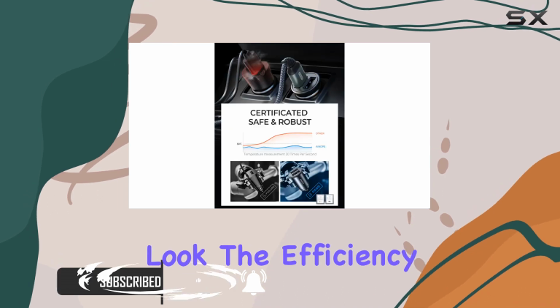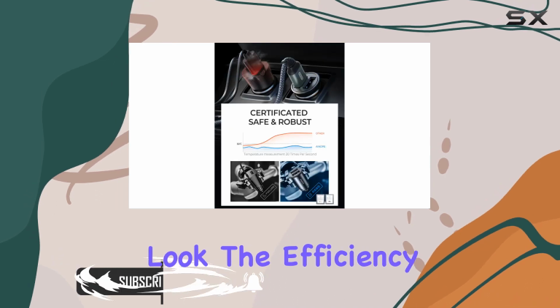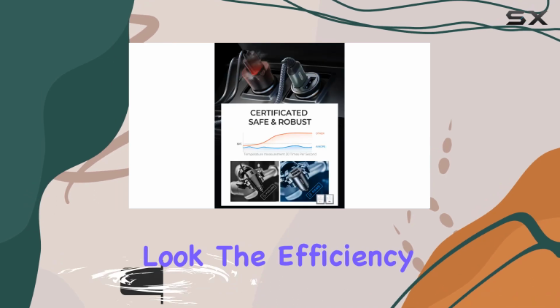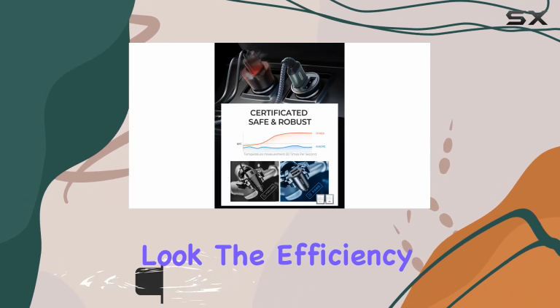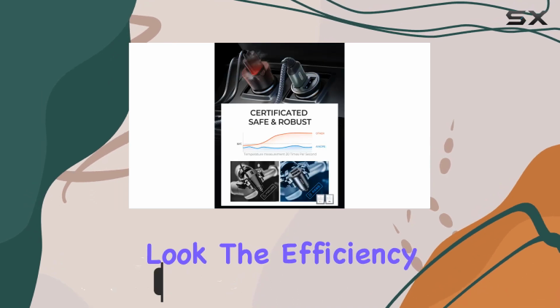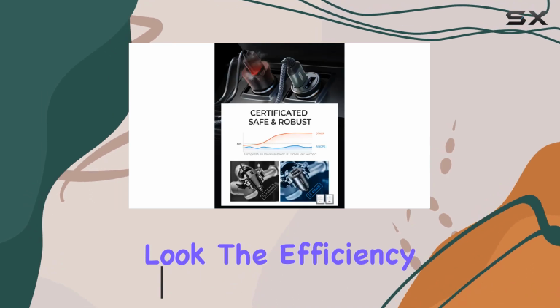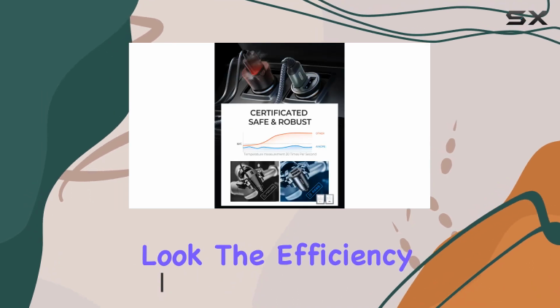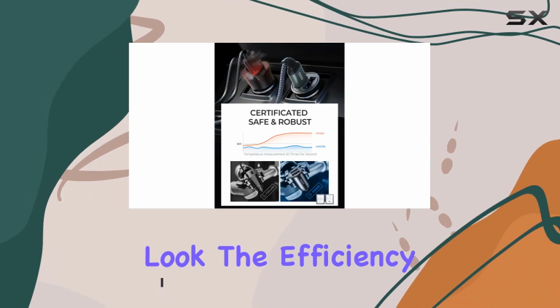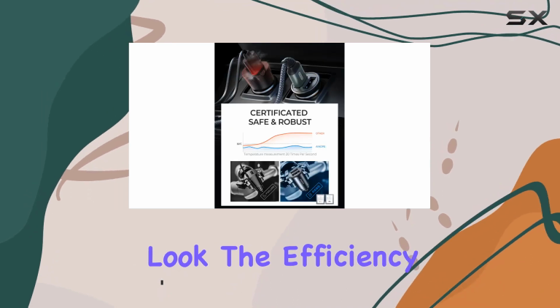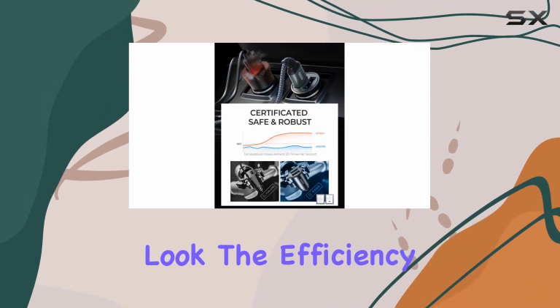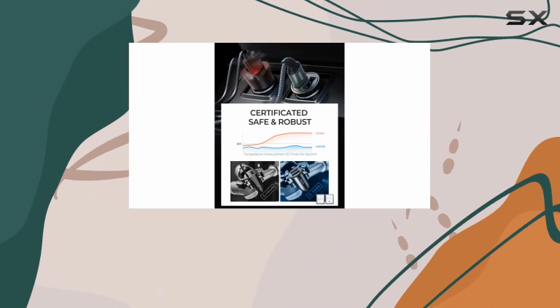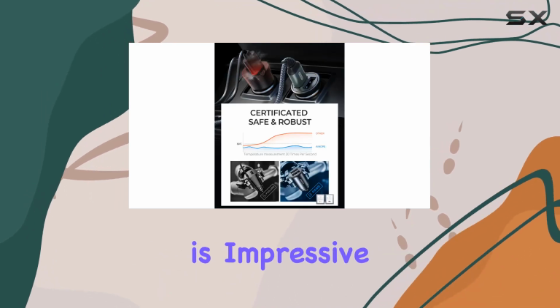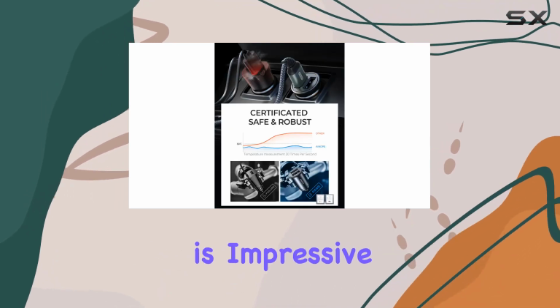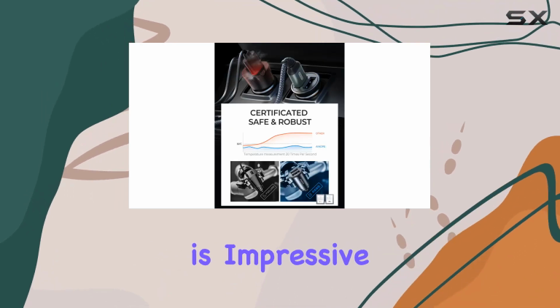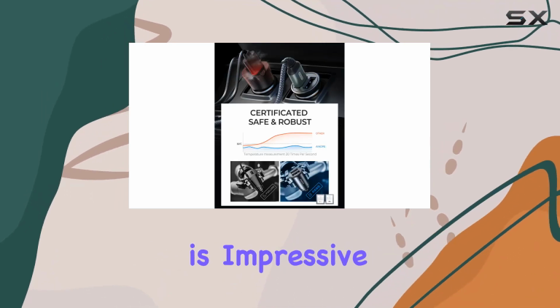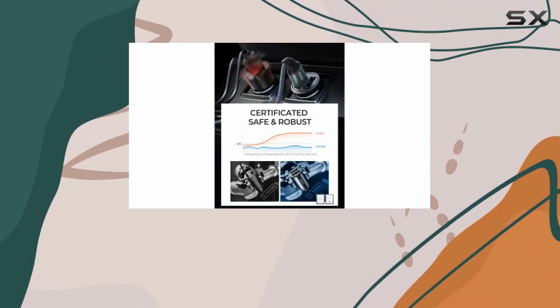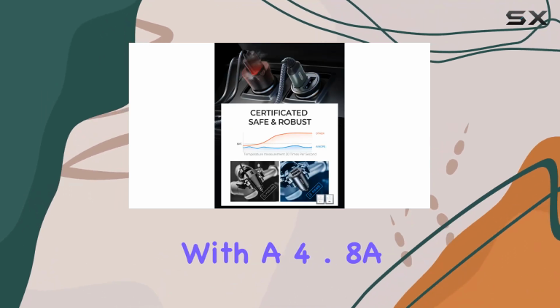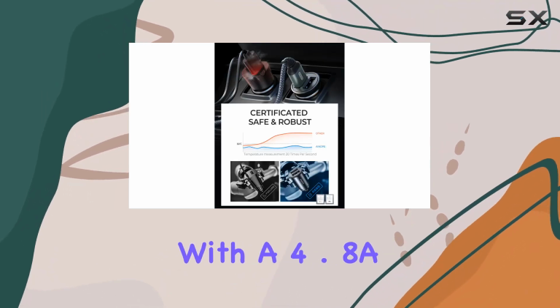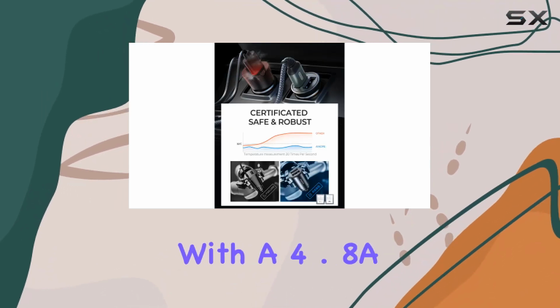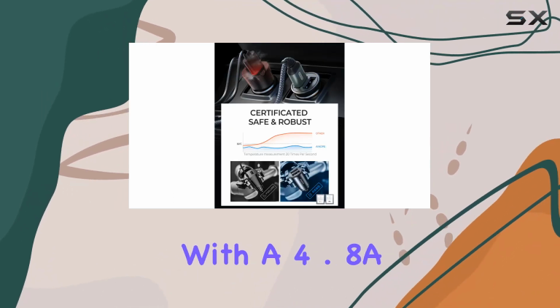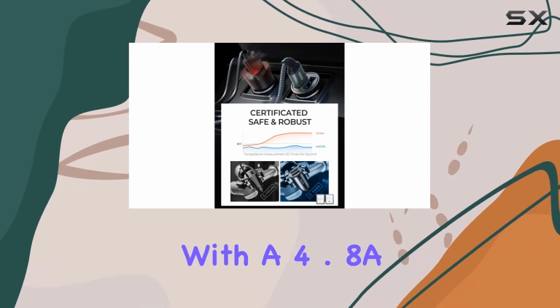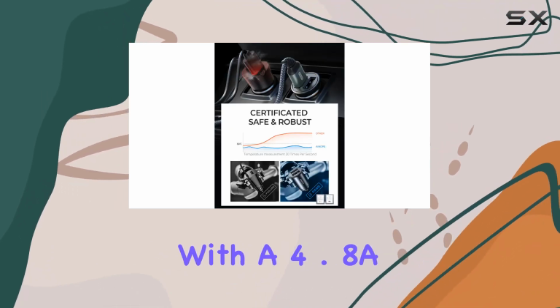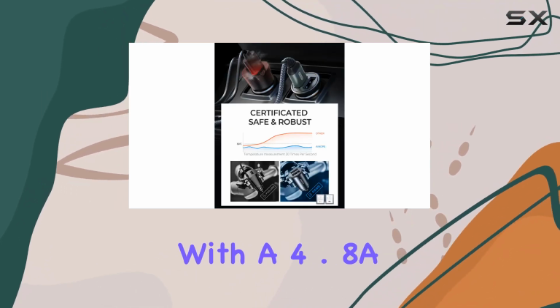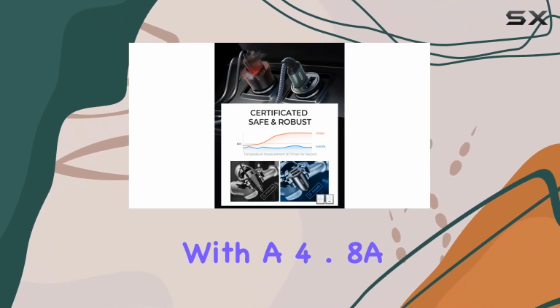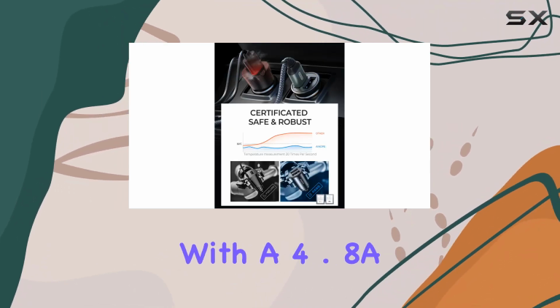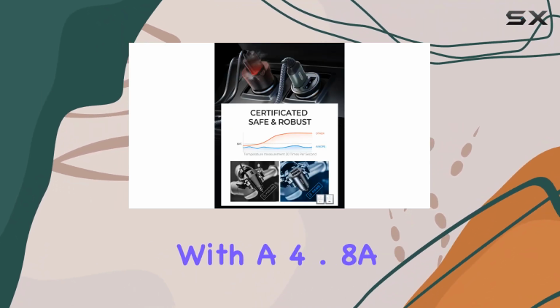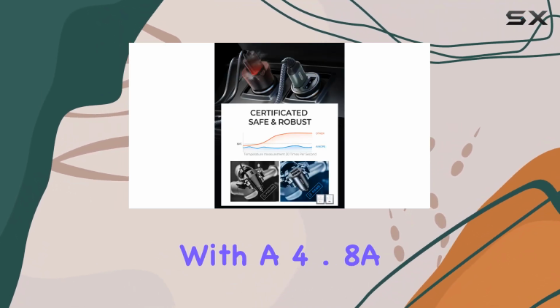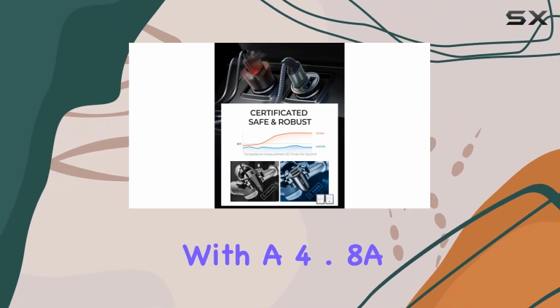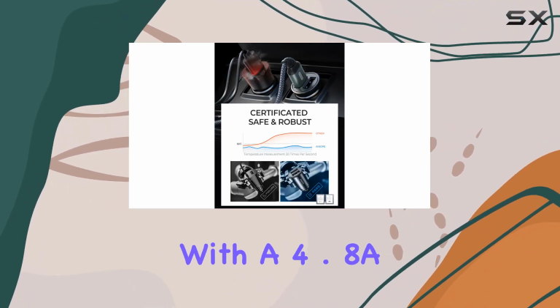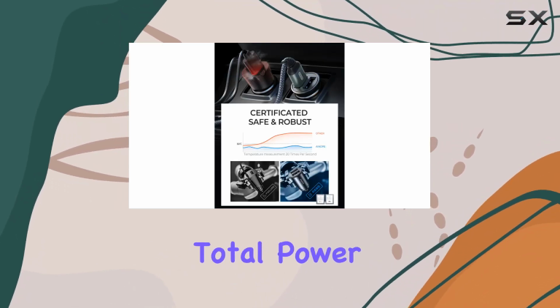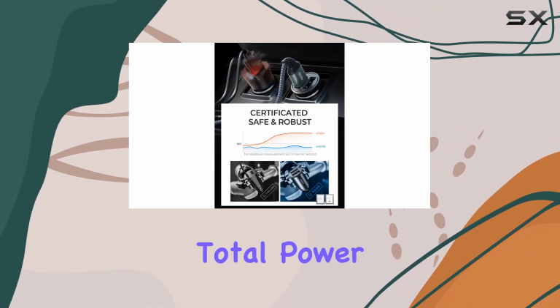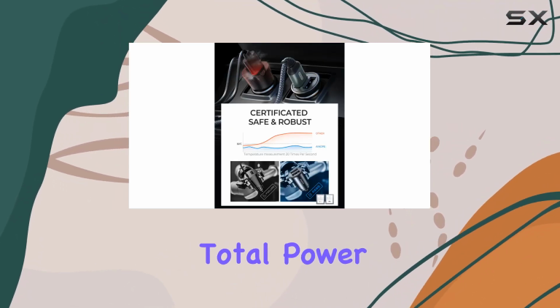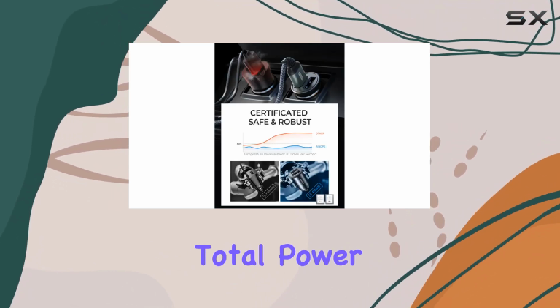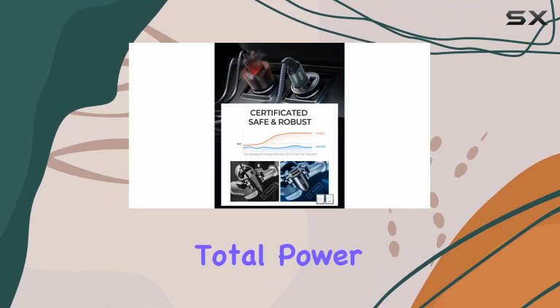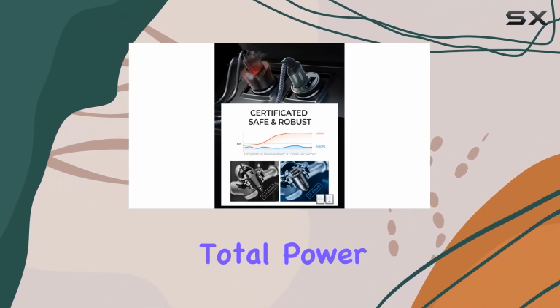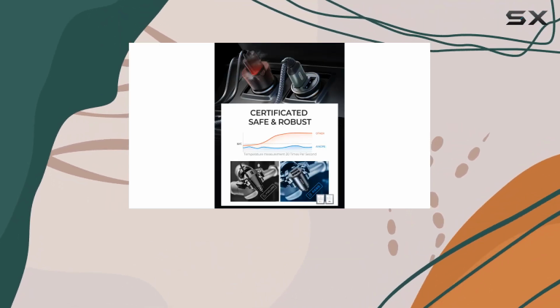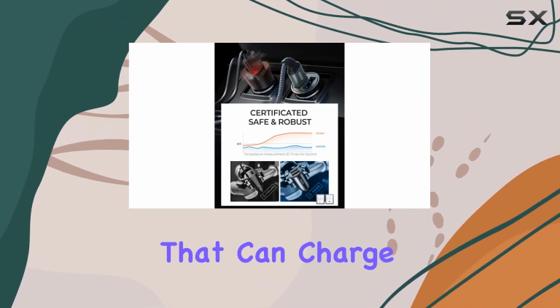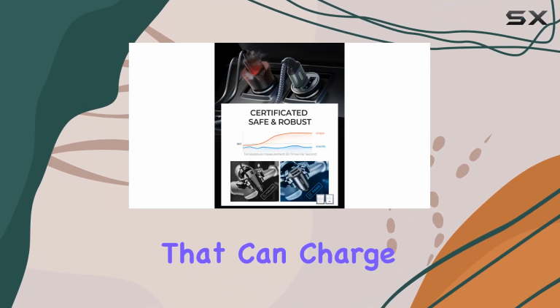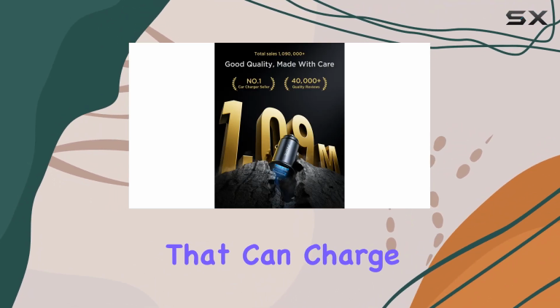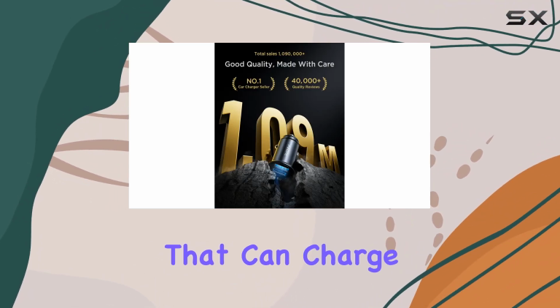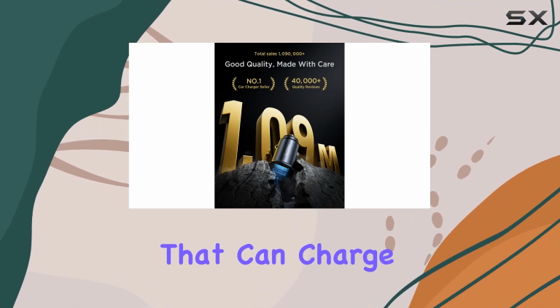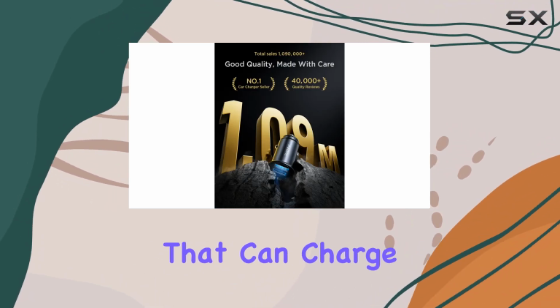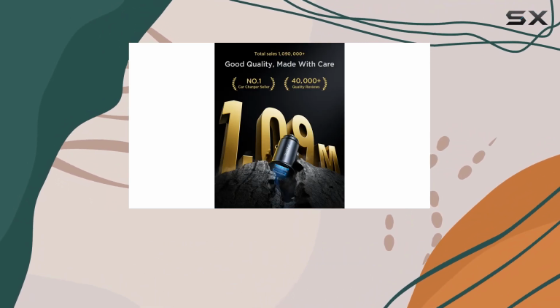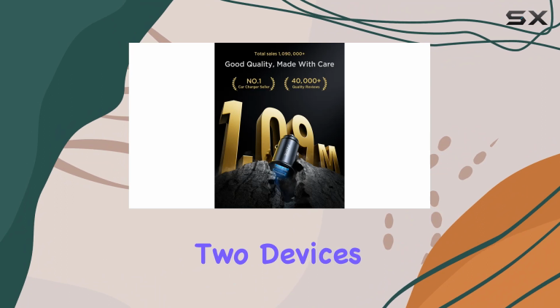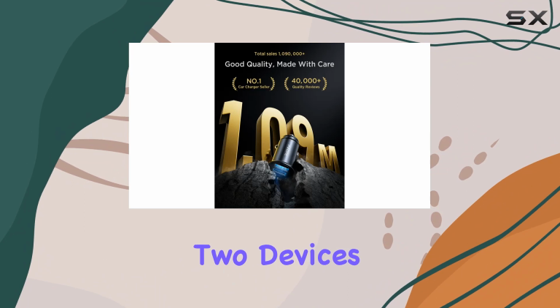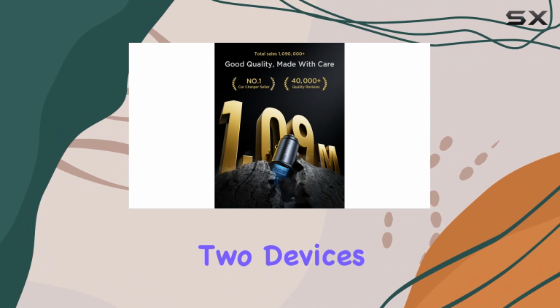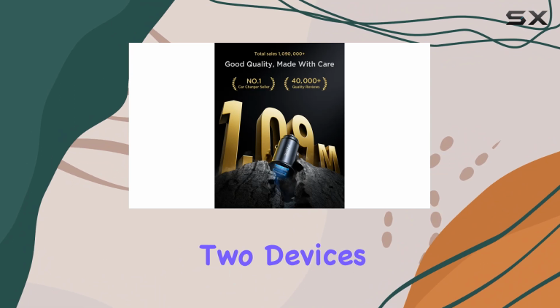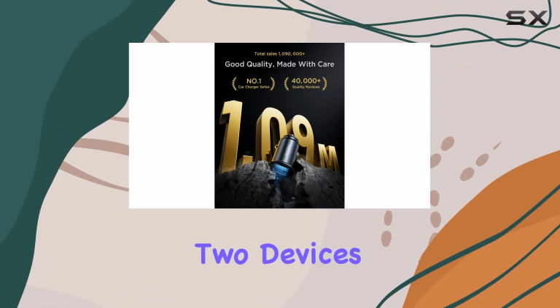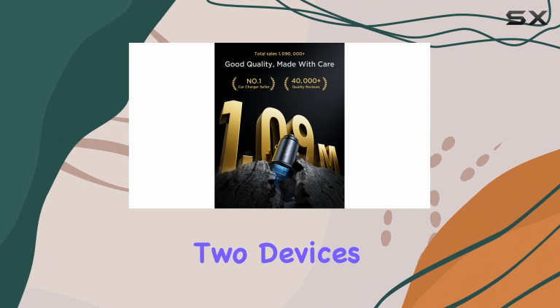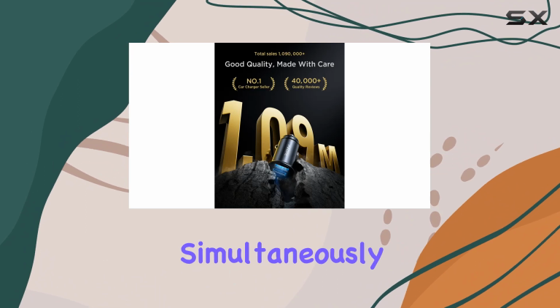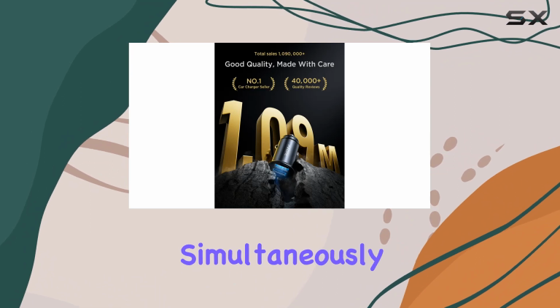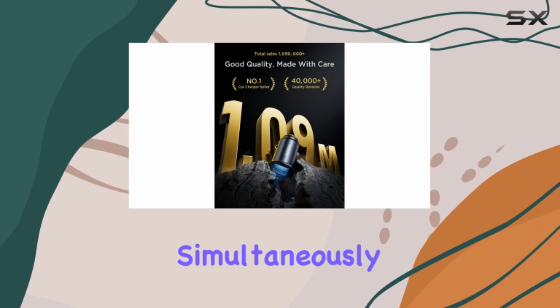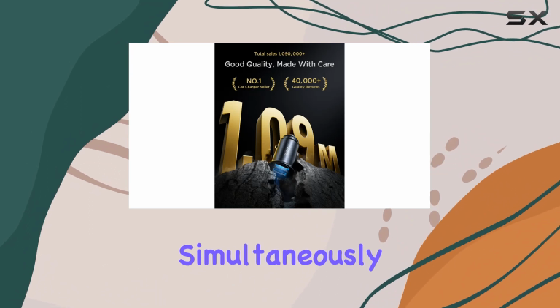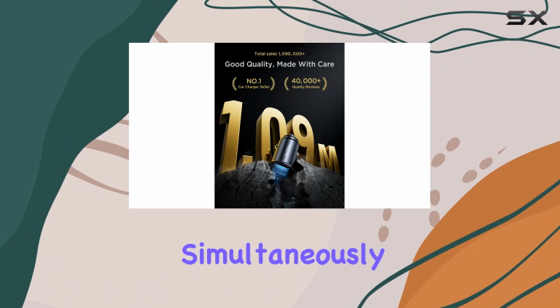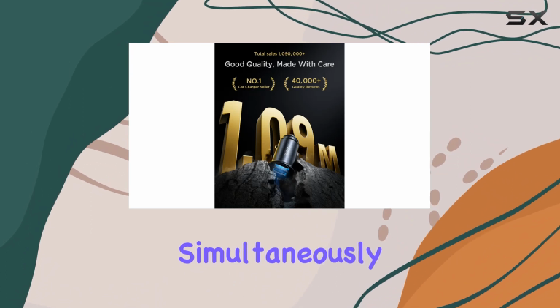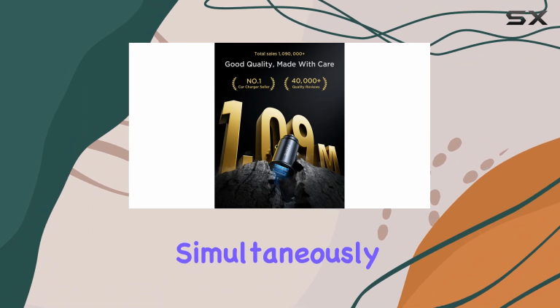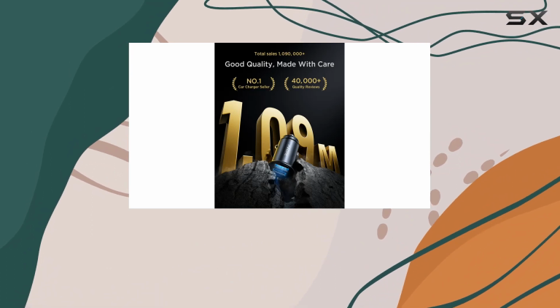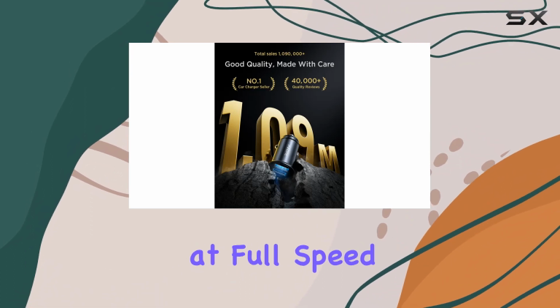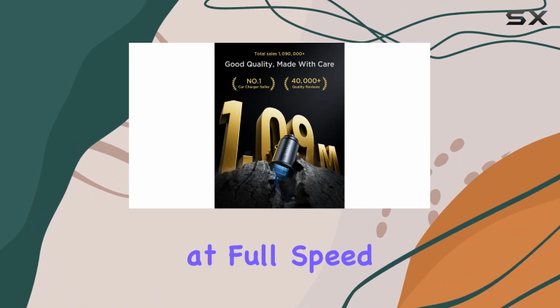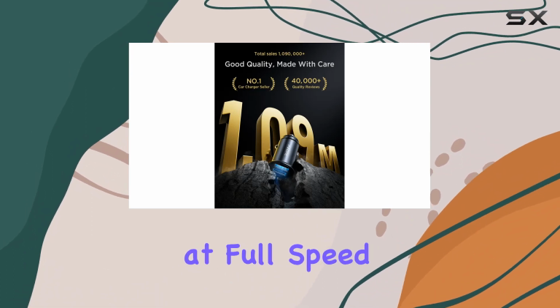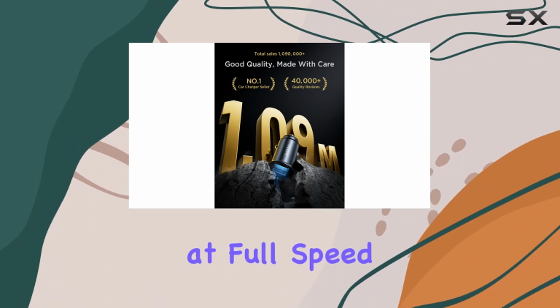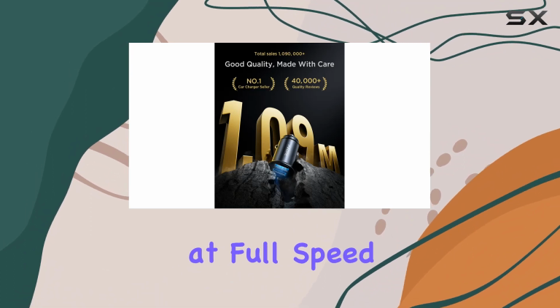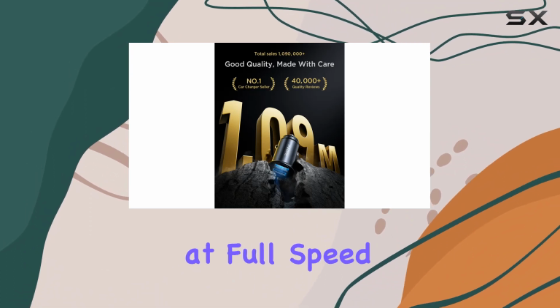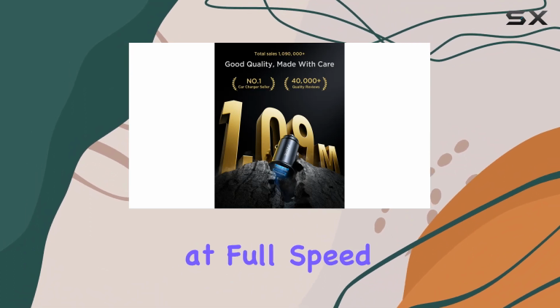The efficiency is impressive, with a 4.8A total power that can charge two devices simultaneously at full speed.